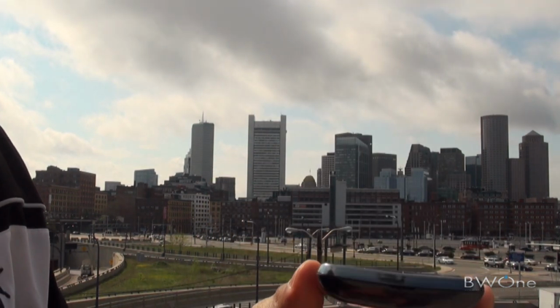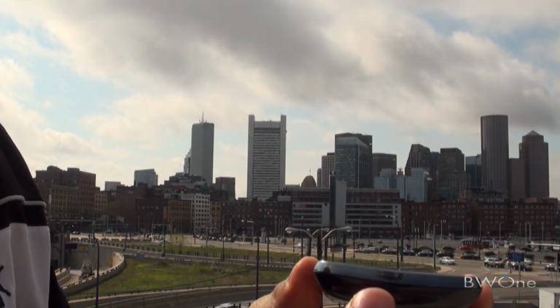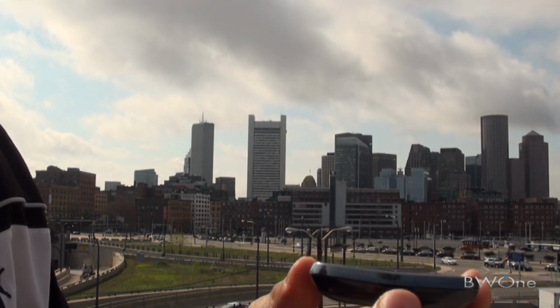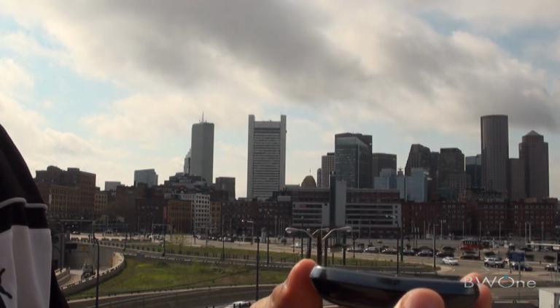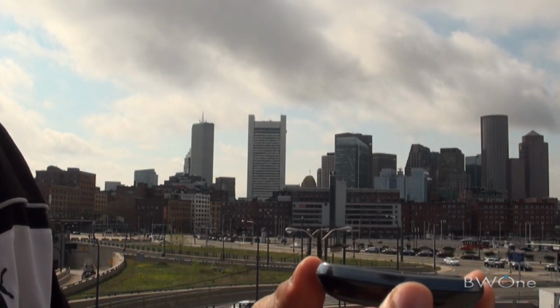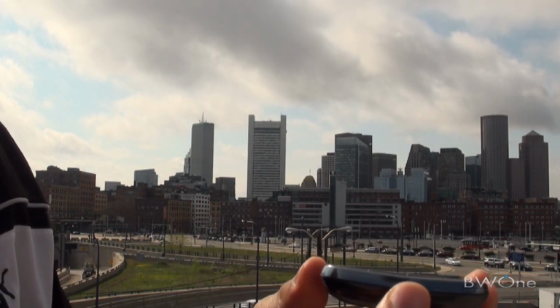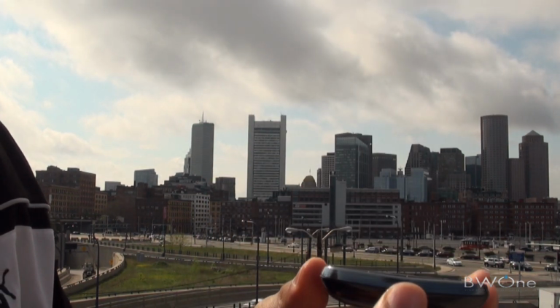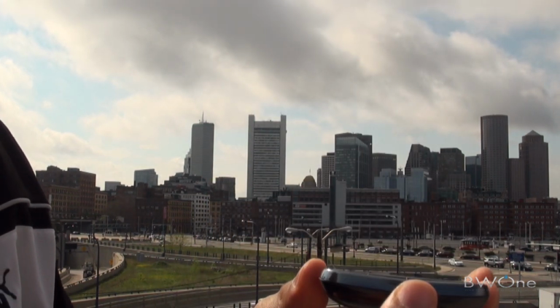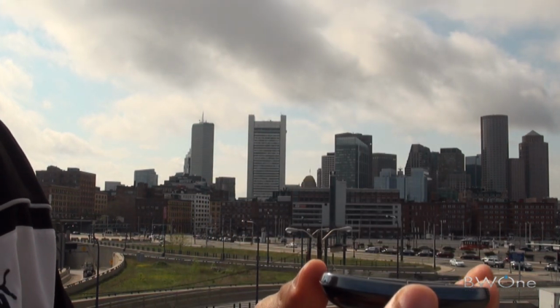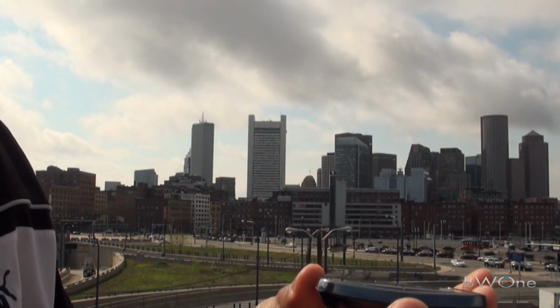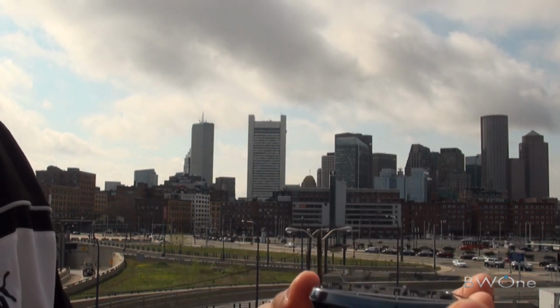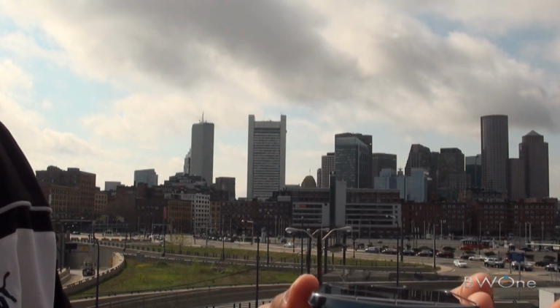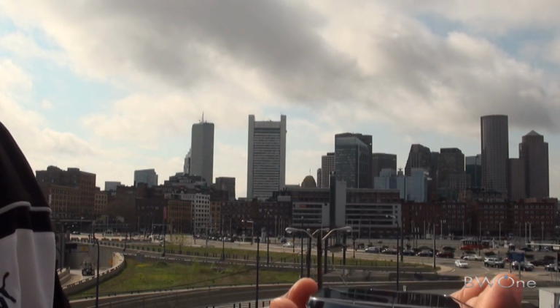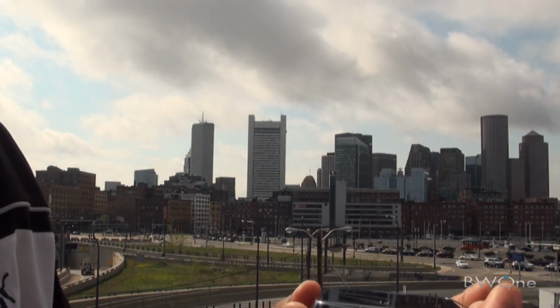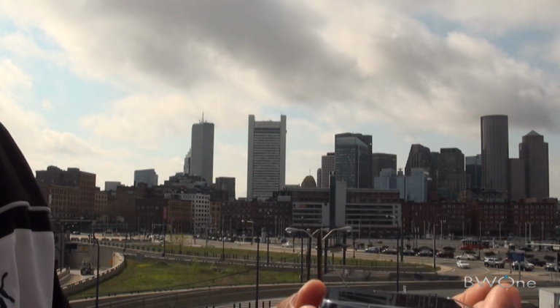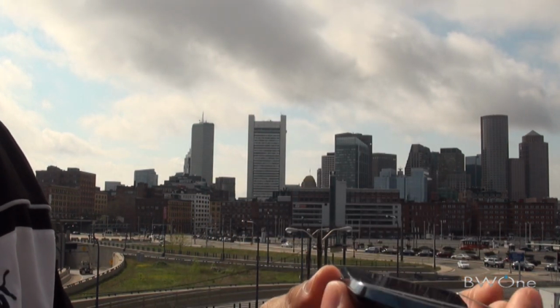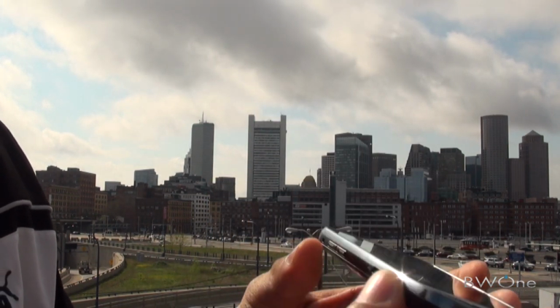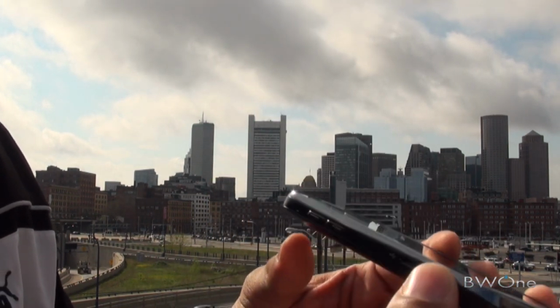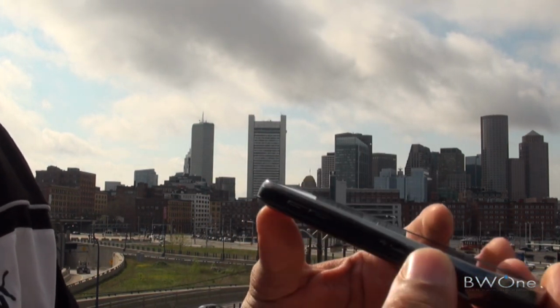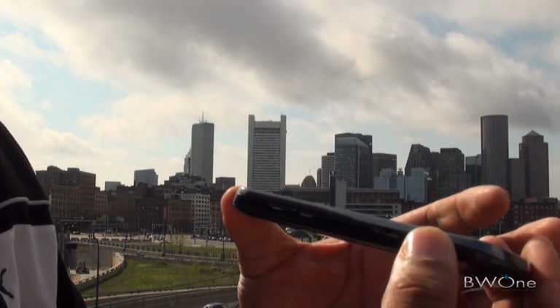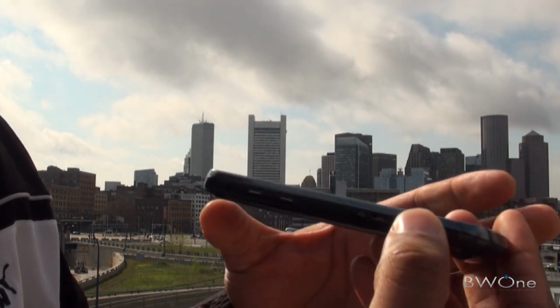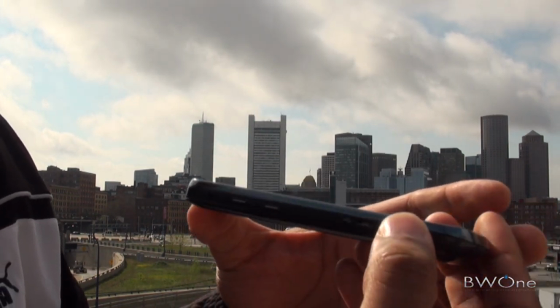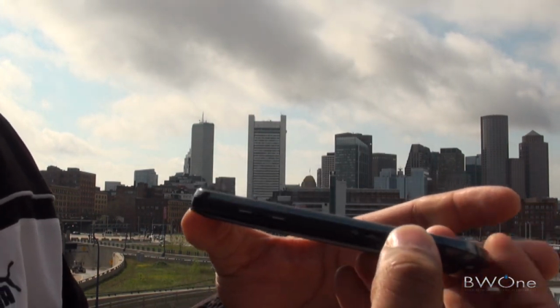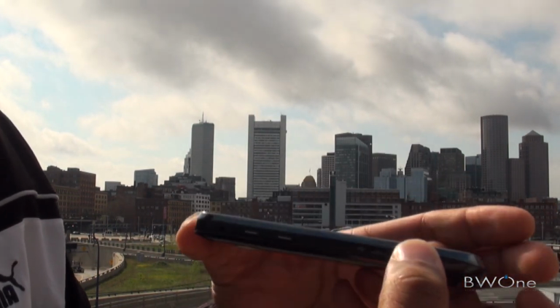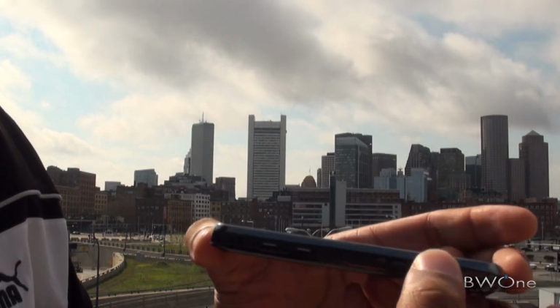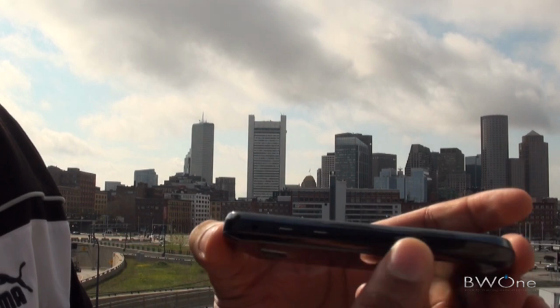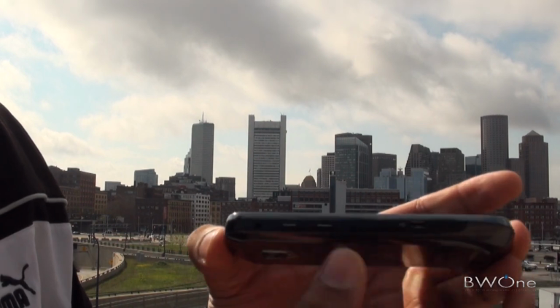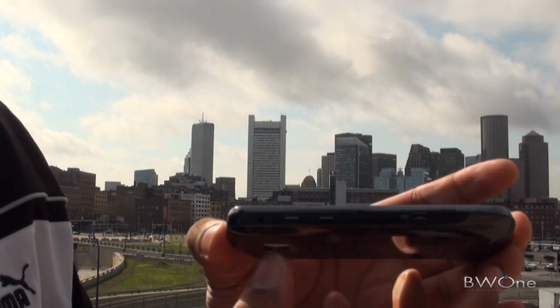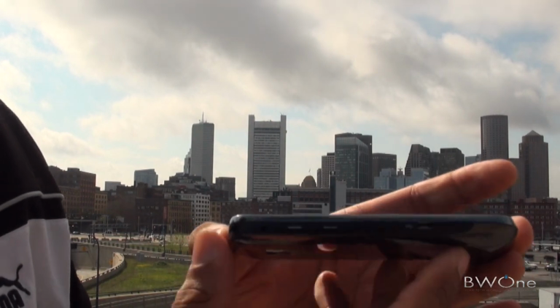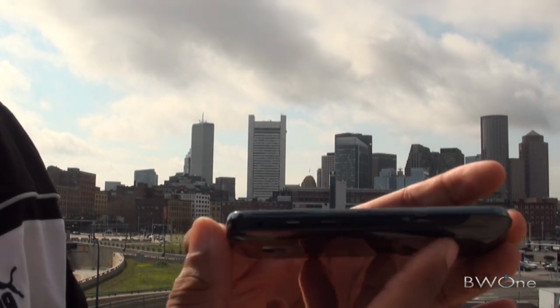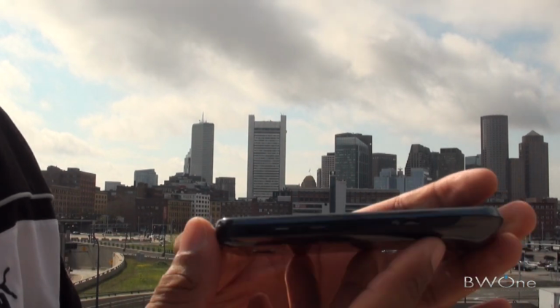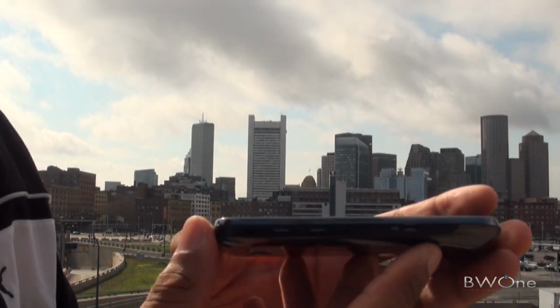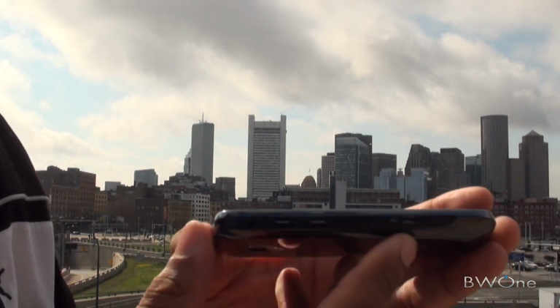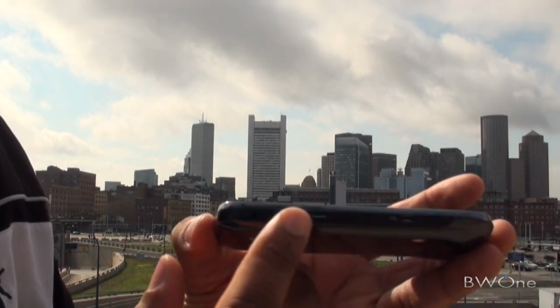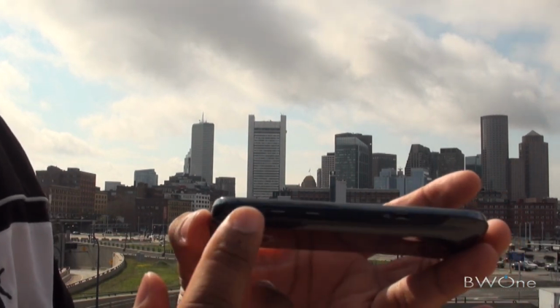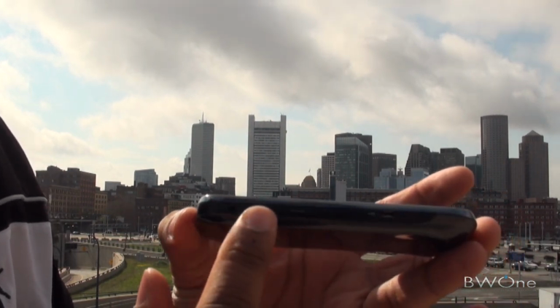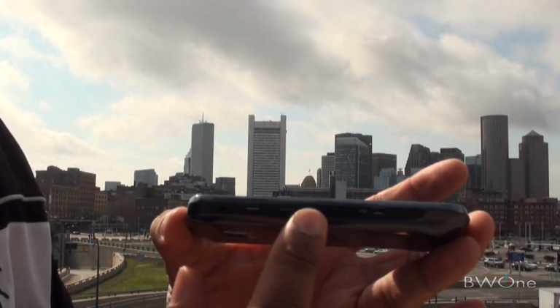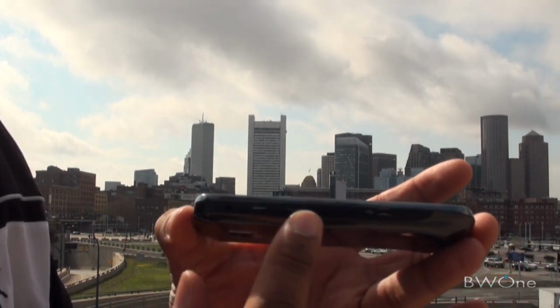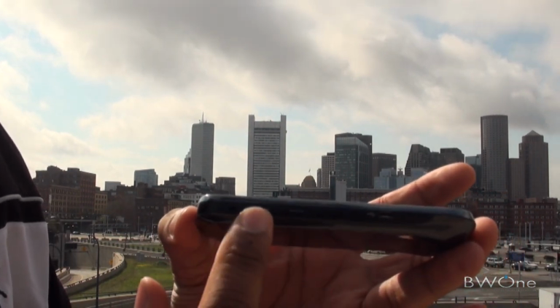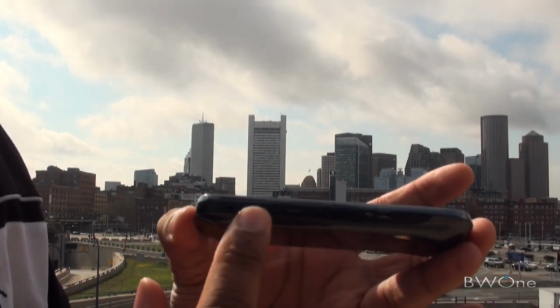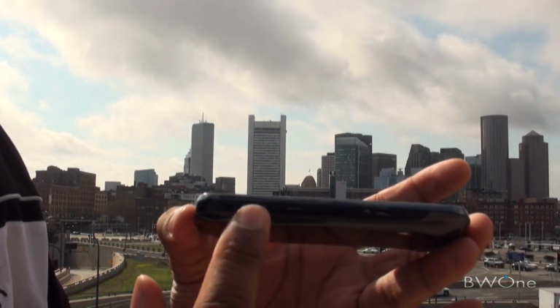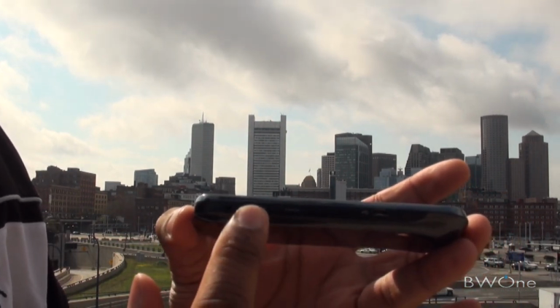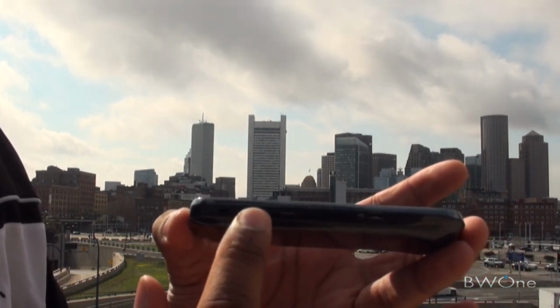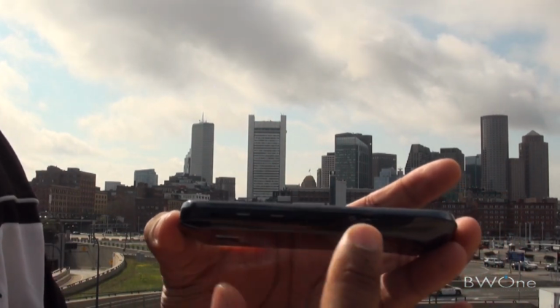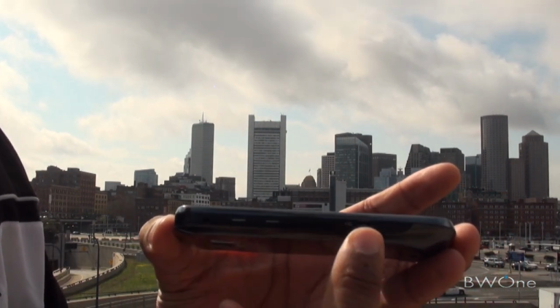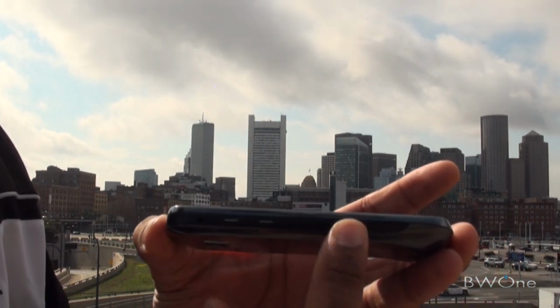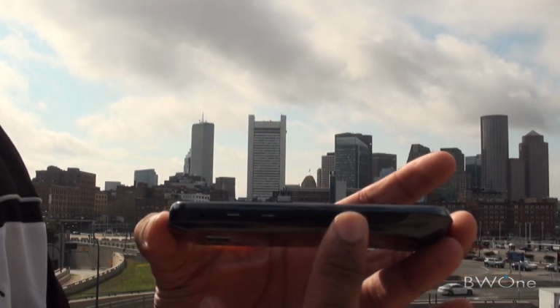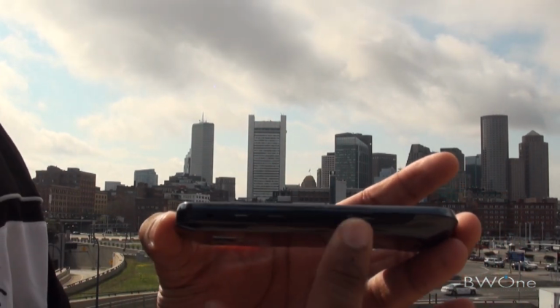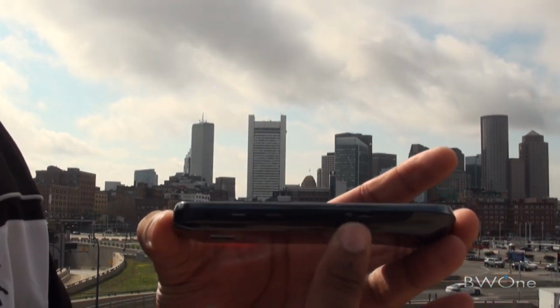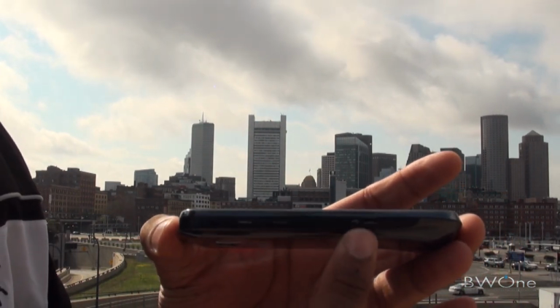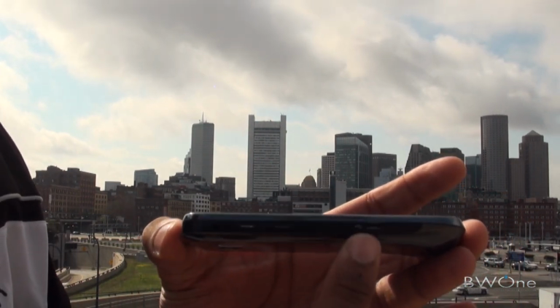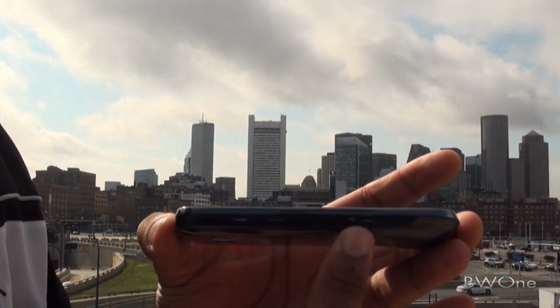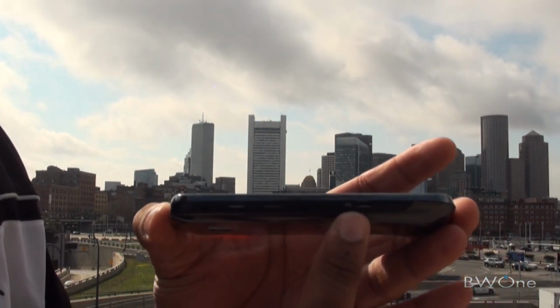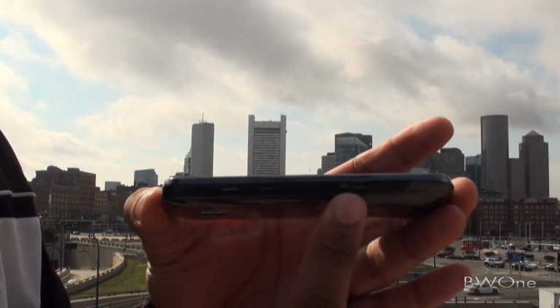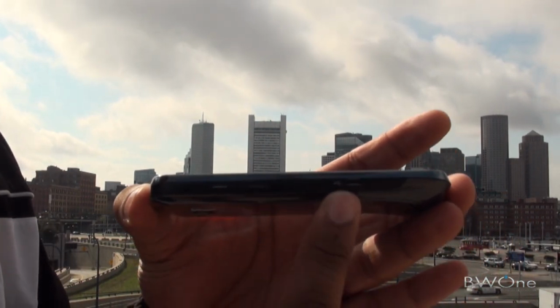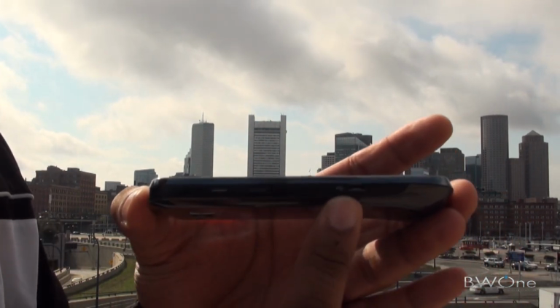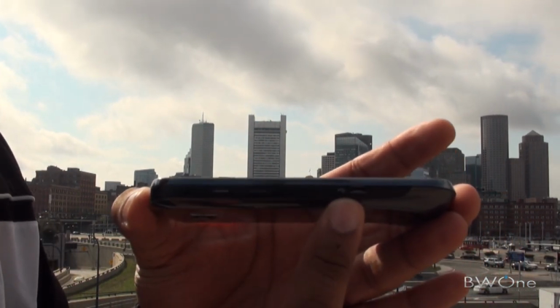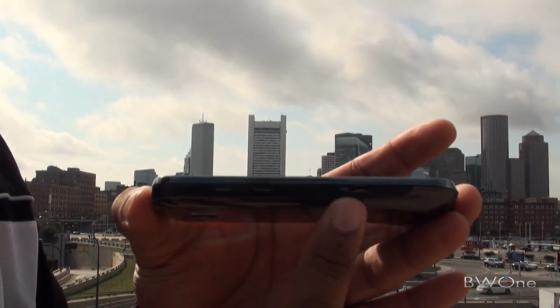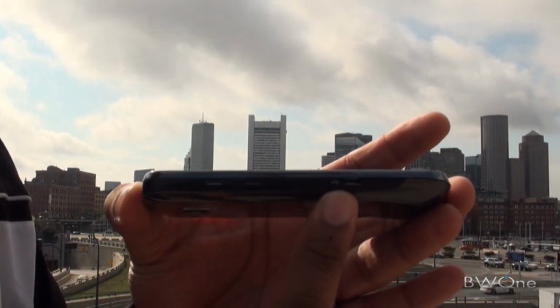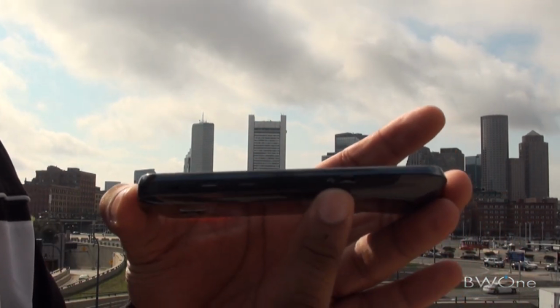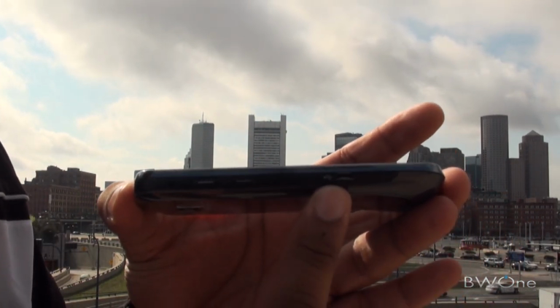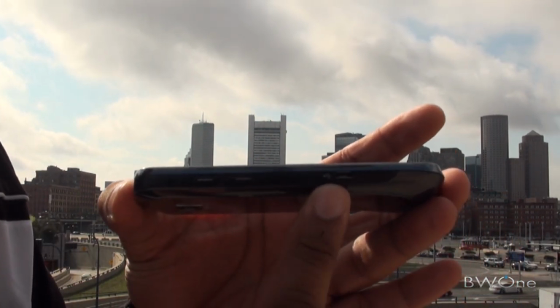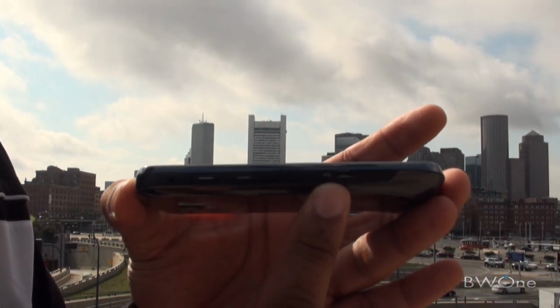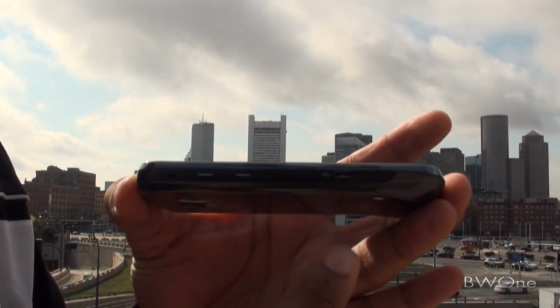Right down here is your microphone port. On this side, you have your volume keys, and then you have your micro USB port right here.